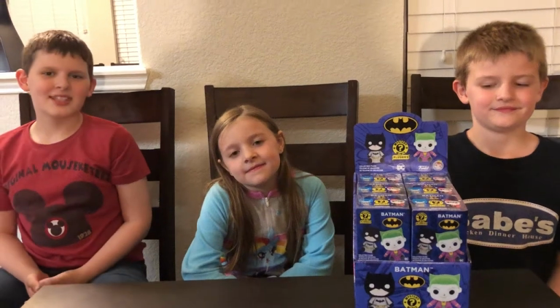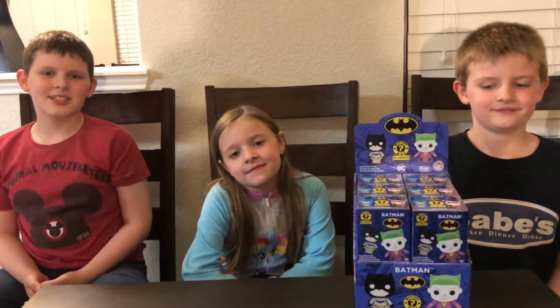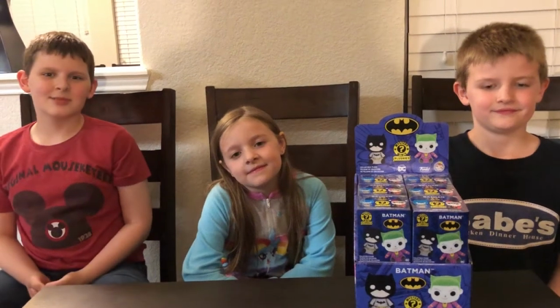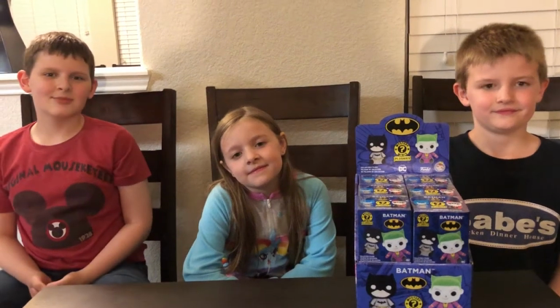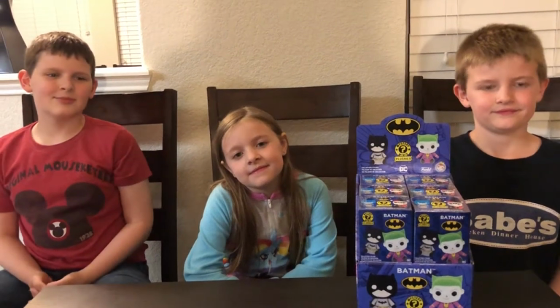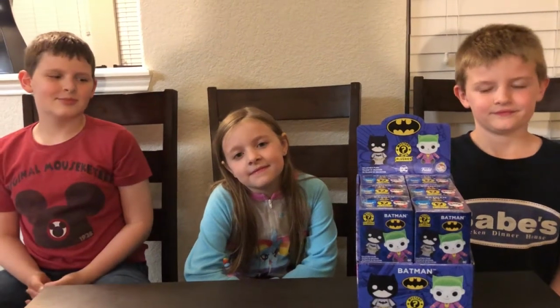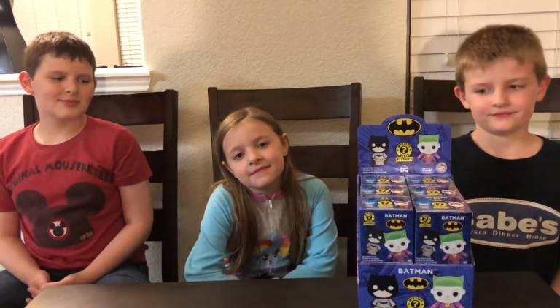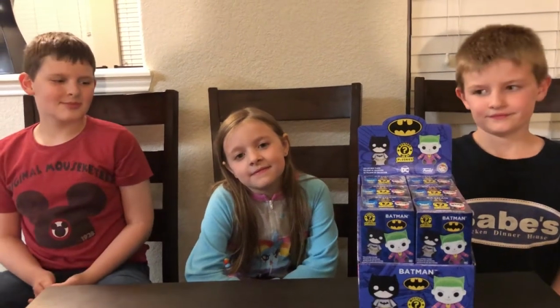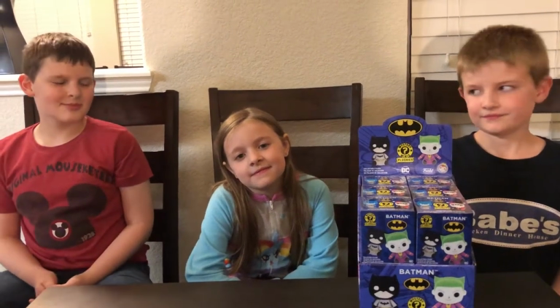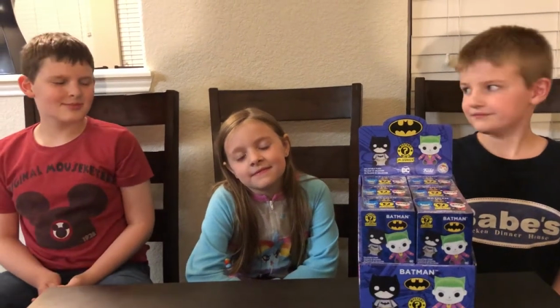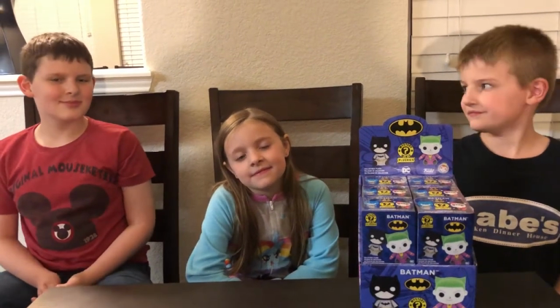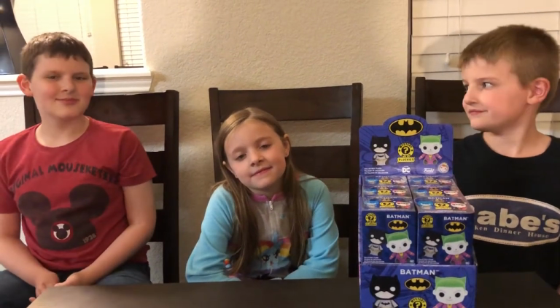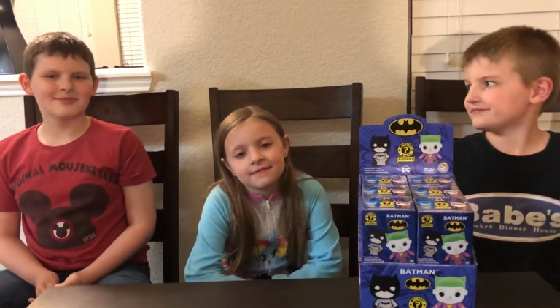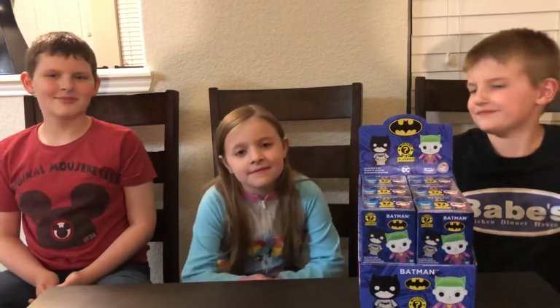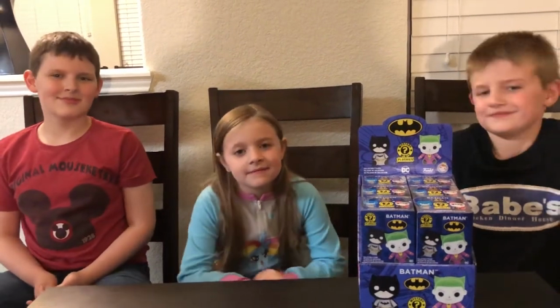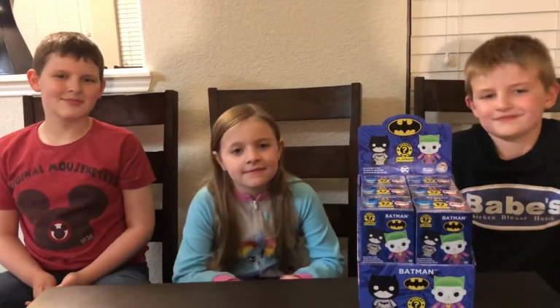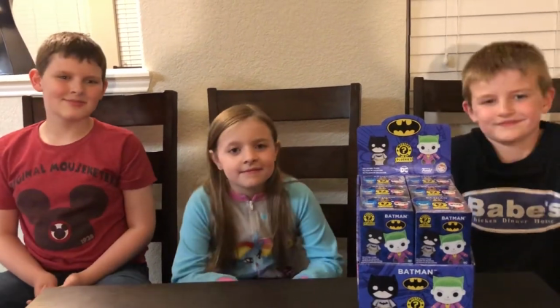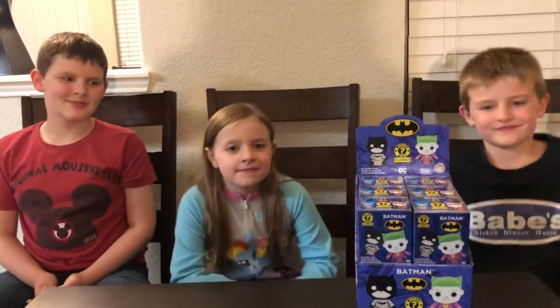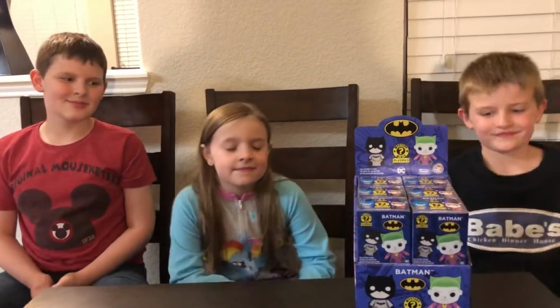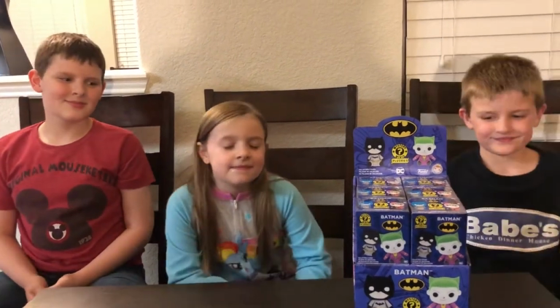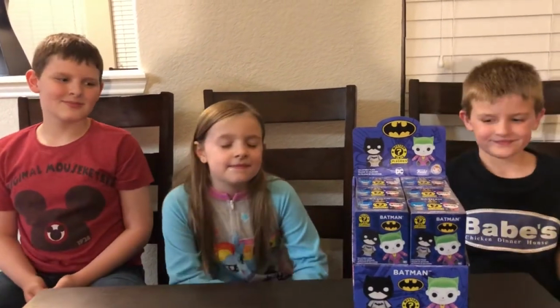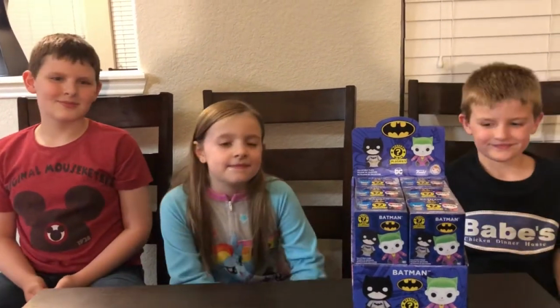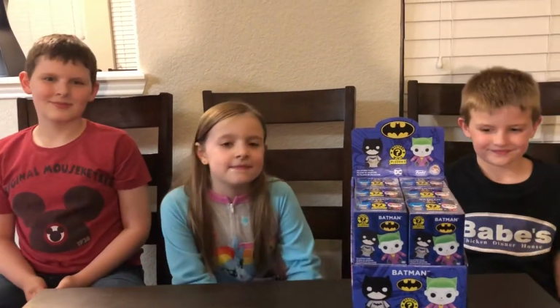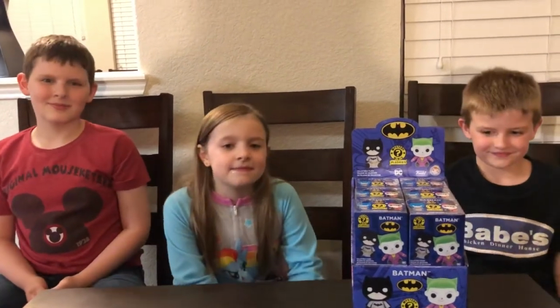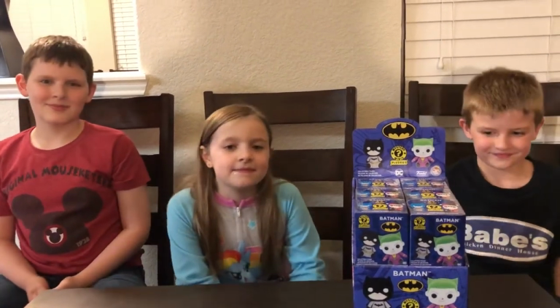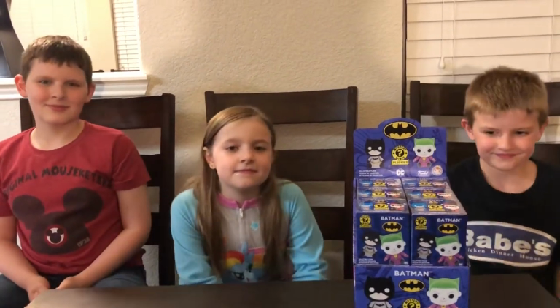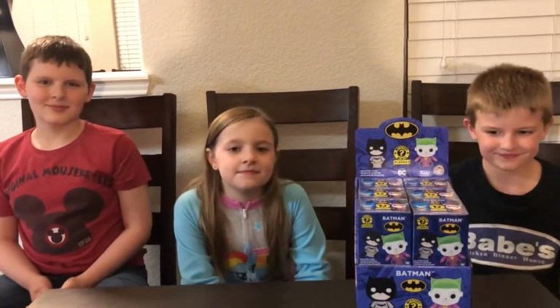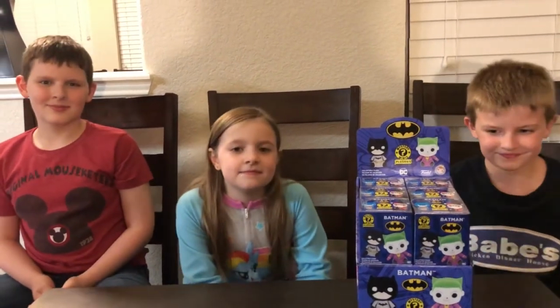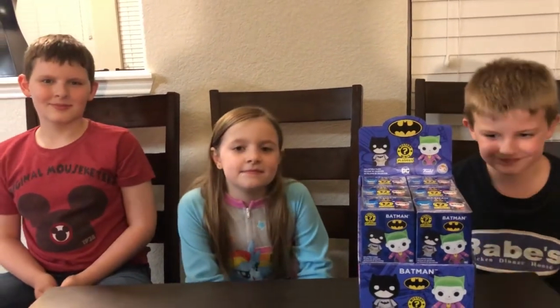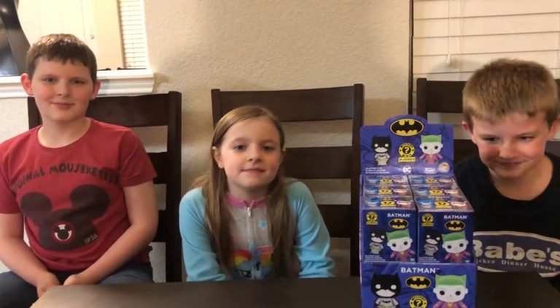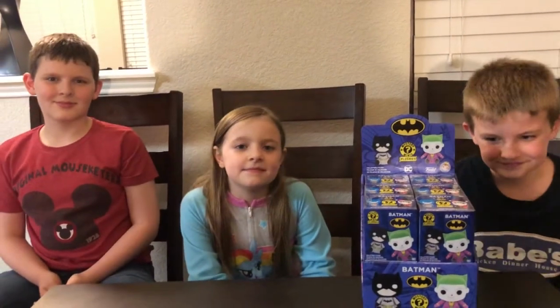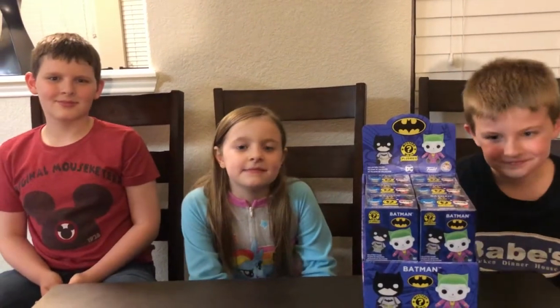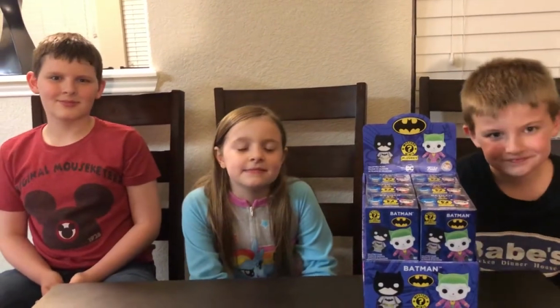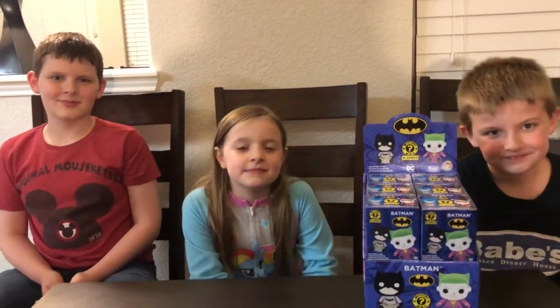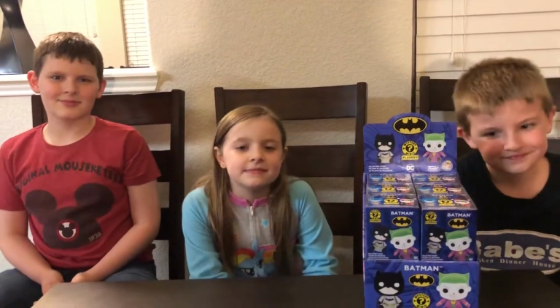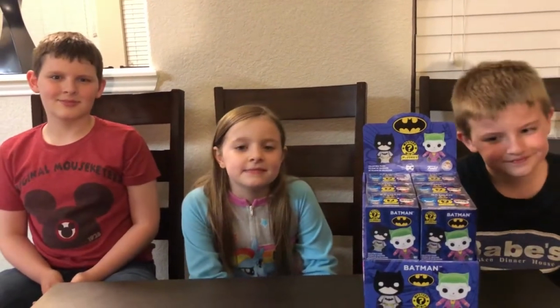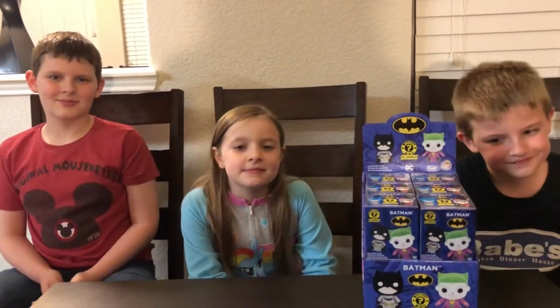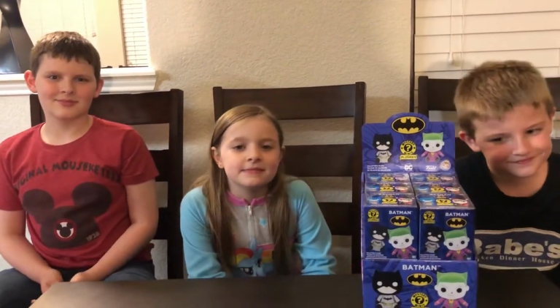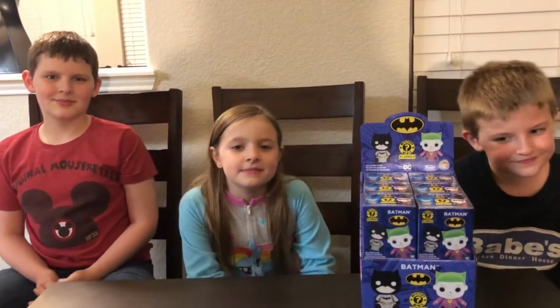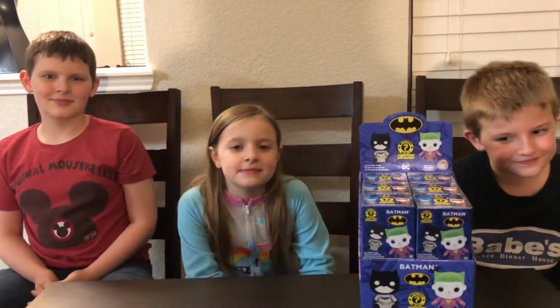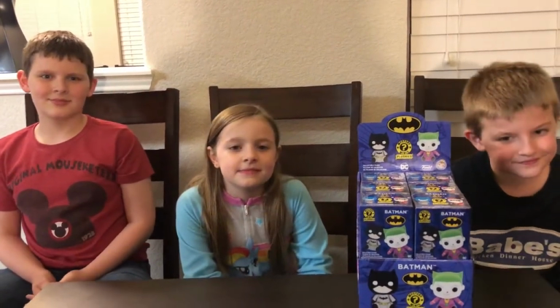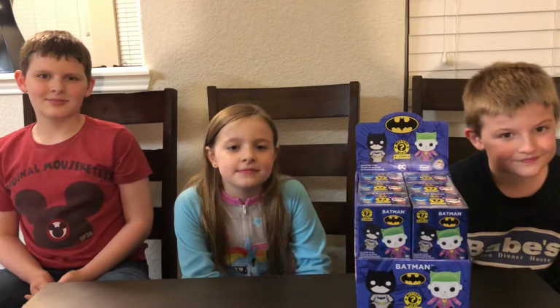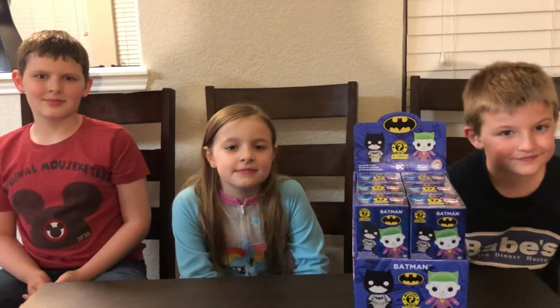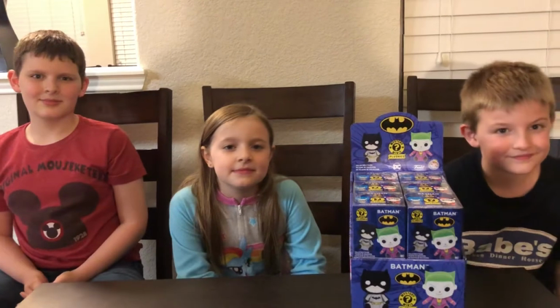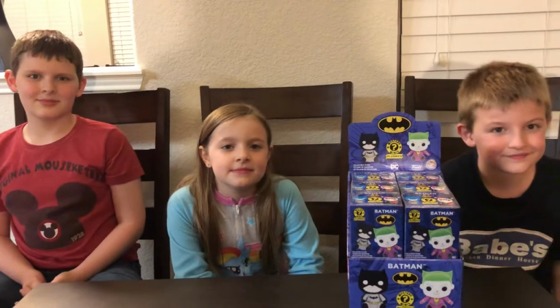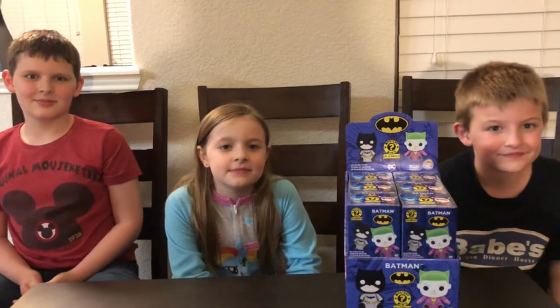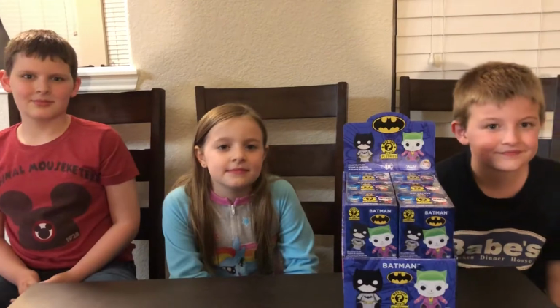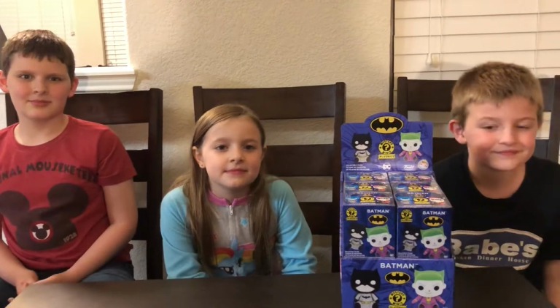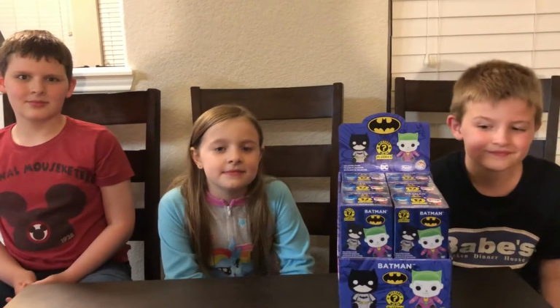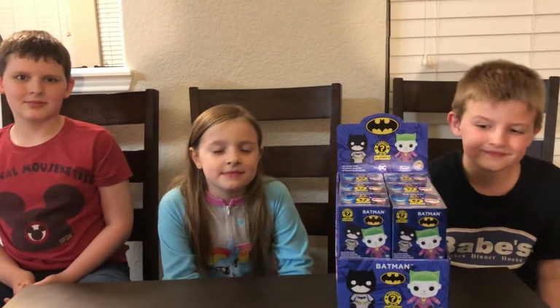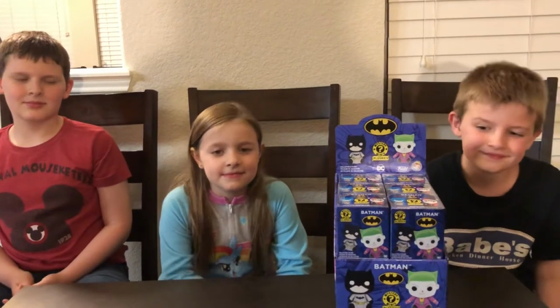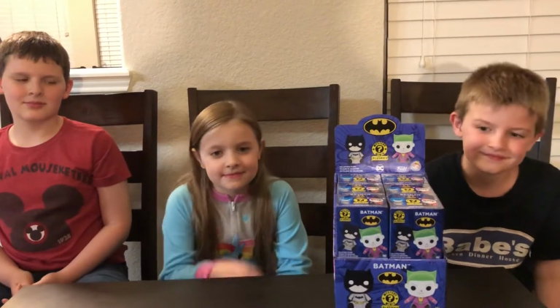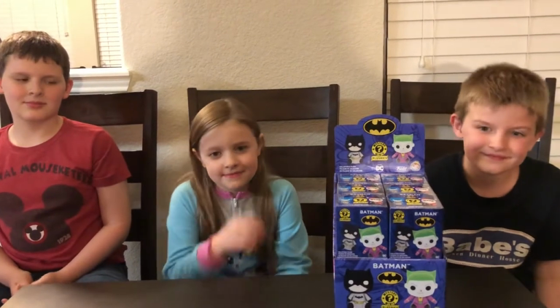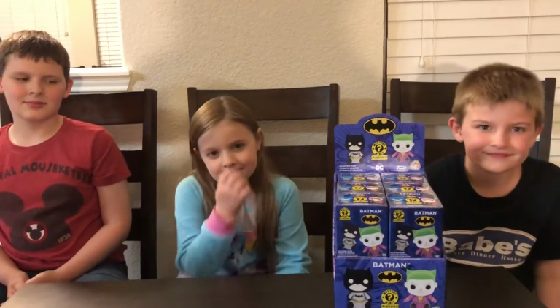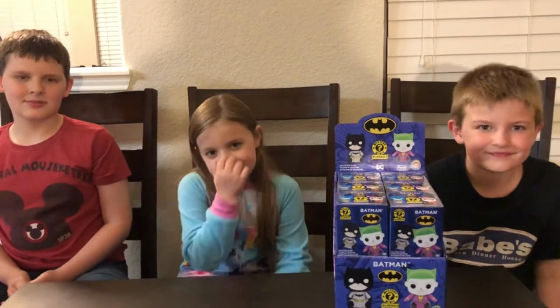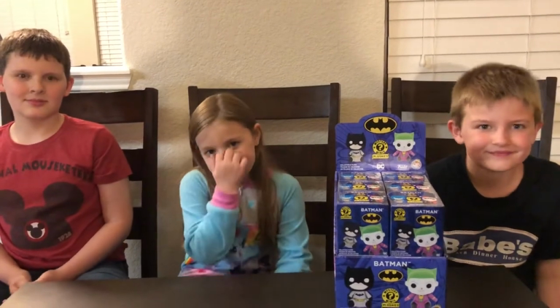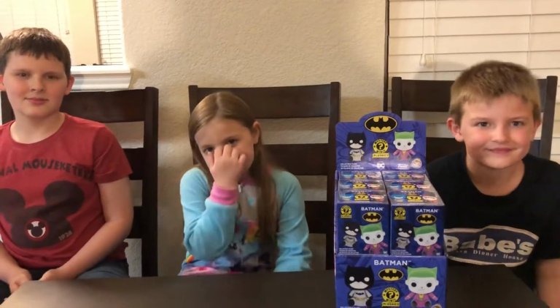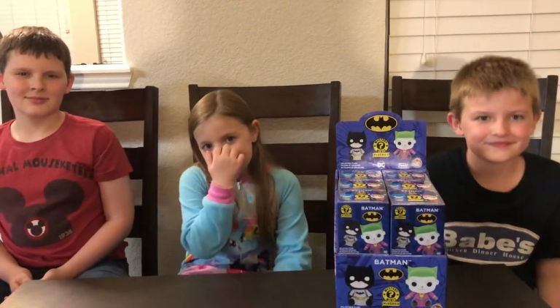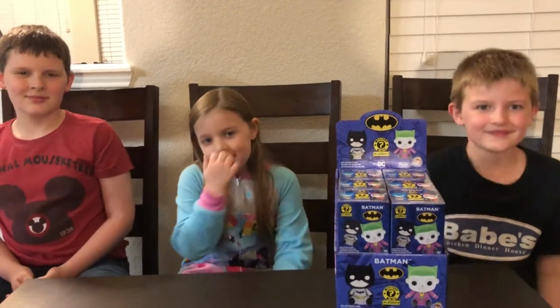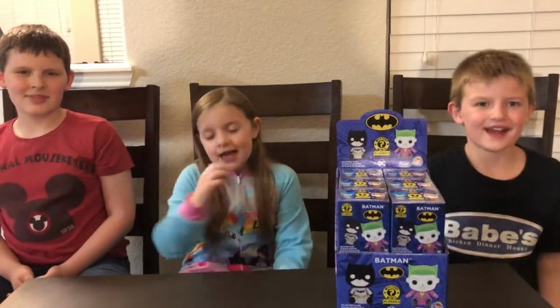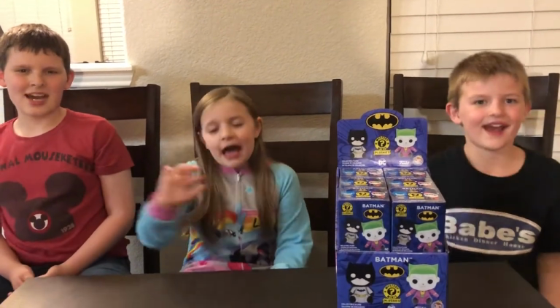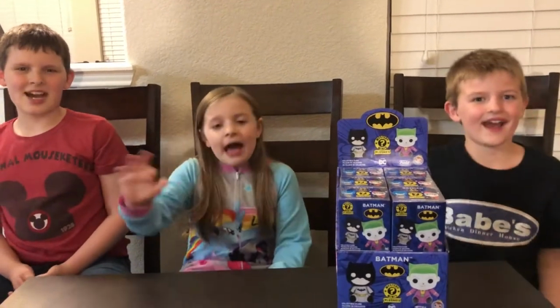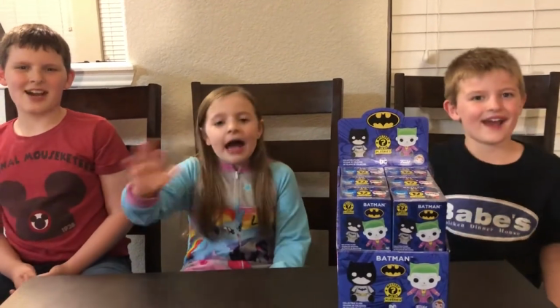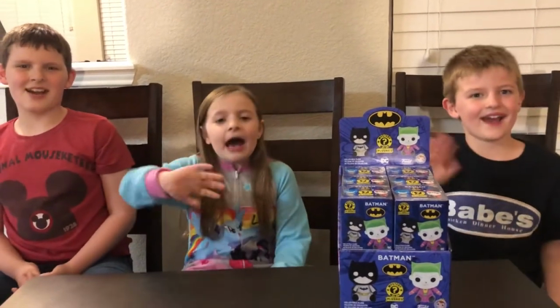What's going on everyone? Thanks for checking out Brian's Toy Haven. I got the Toy Hunters here — Dylan, Ava, and Tristan. Can you guys say hi? Hi!